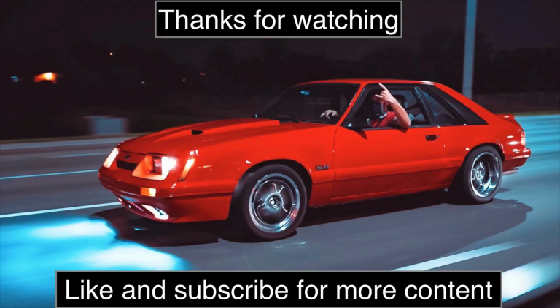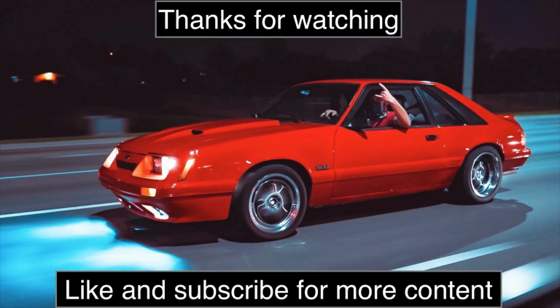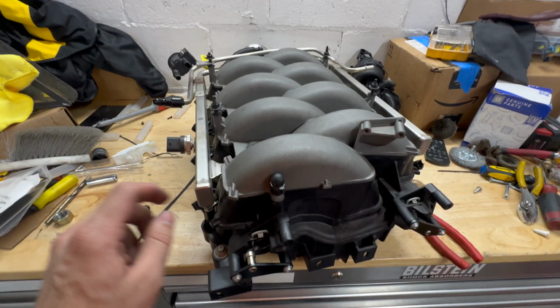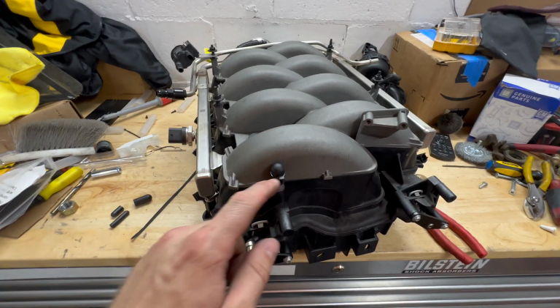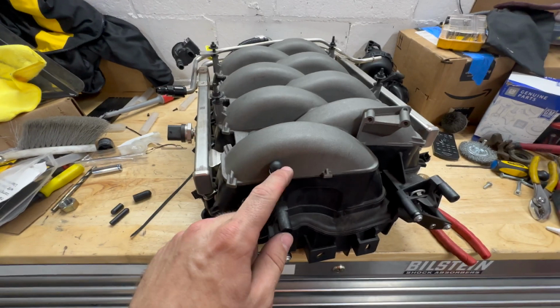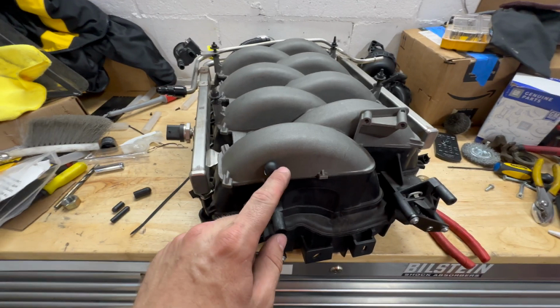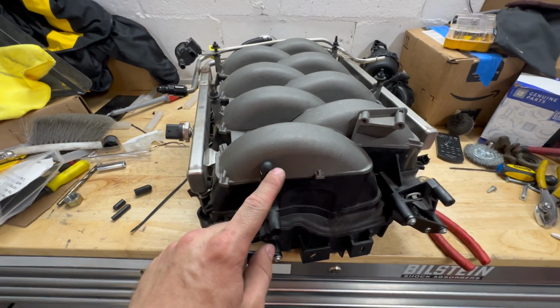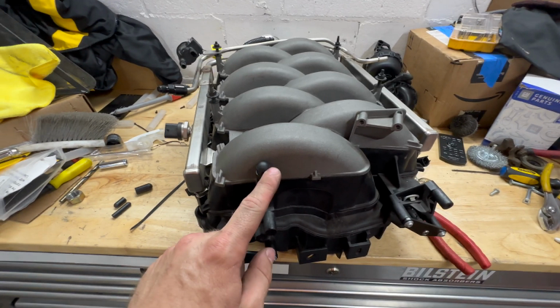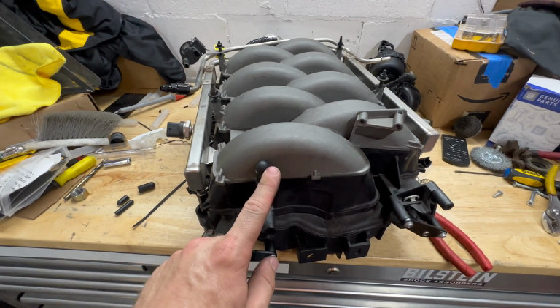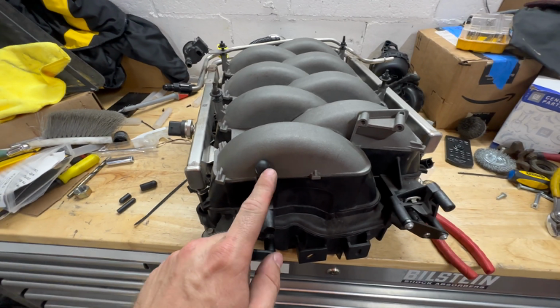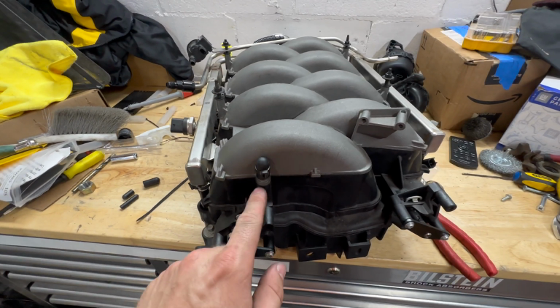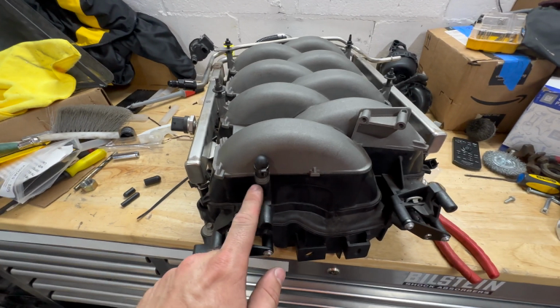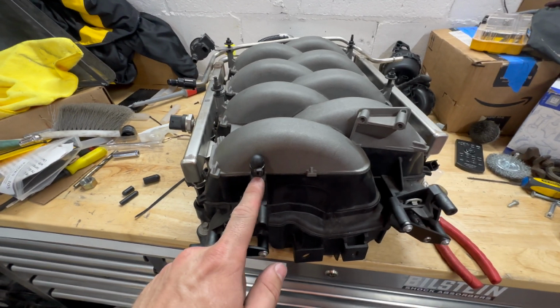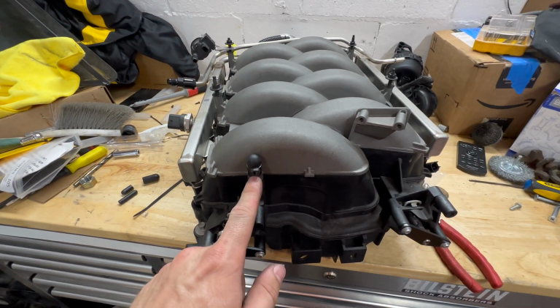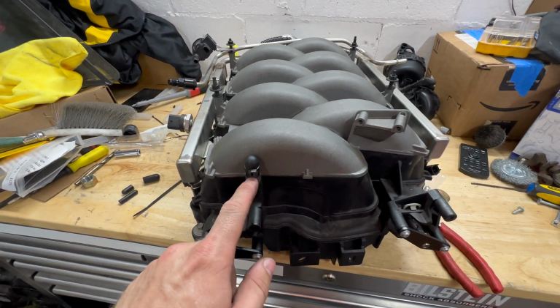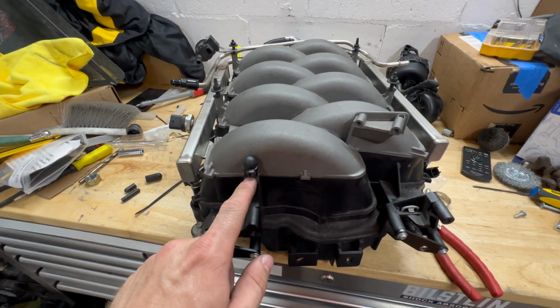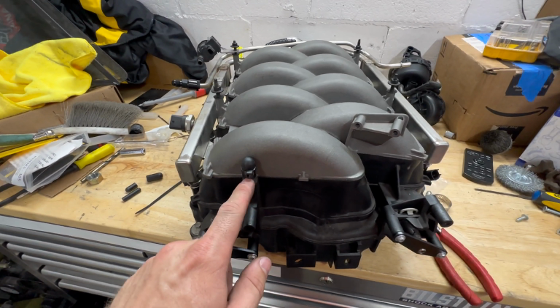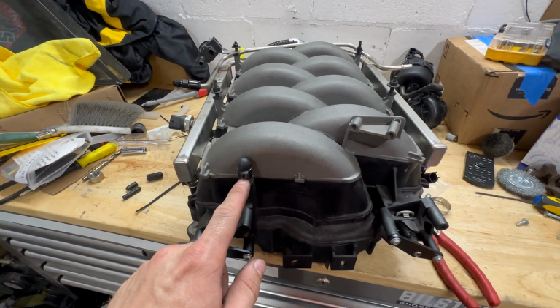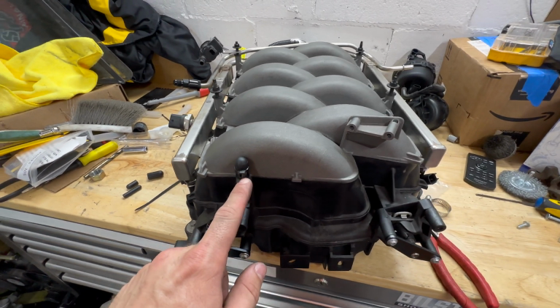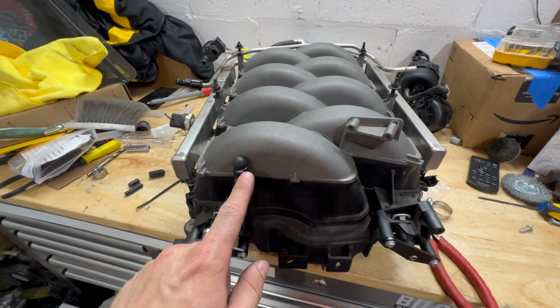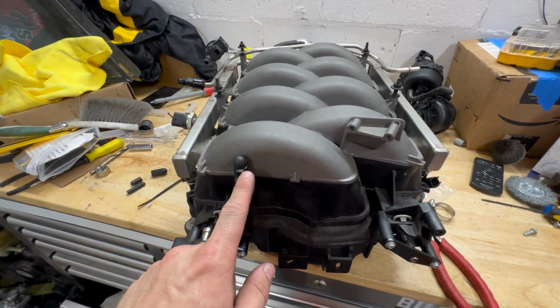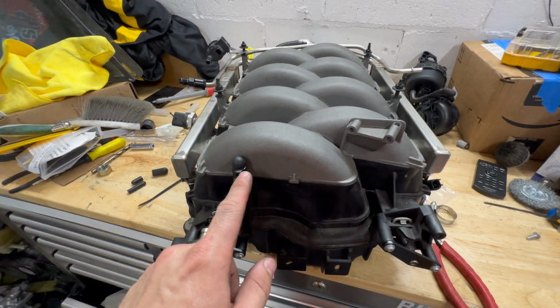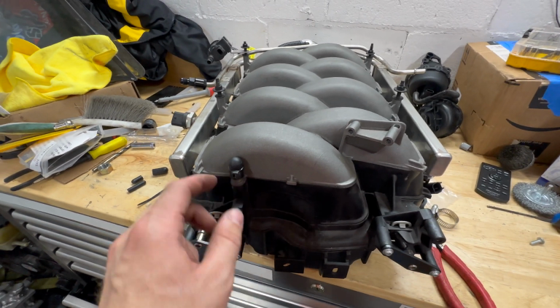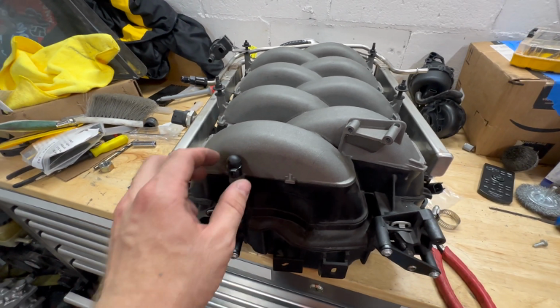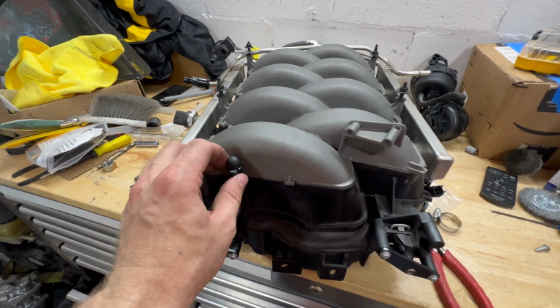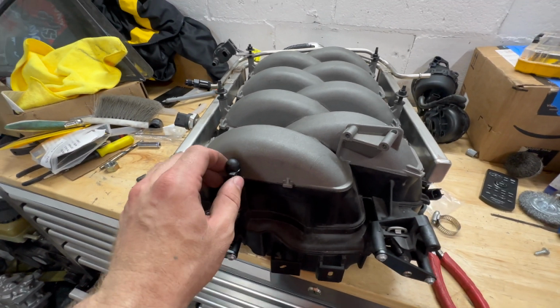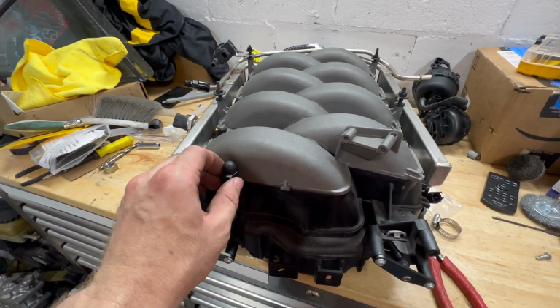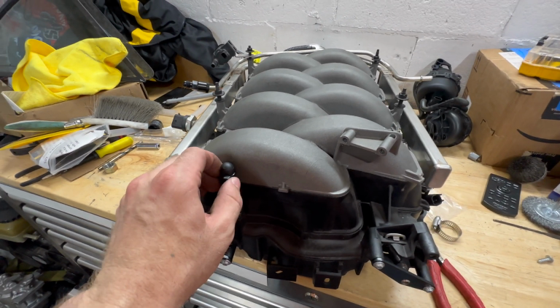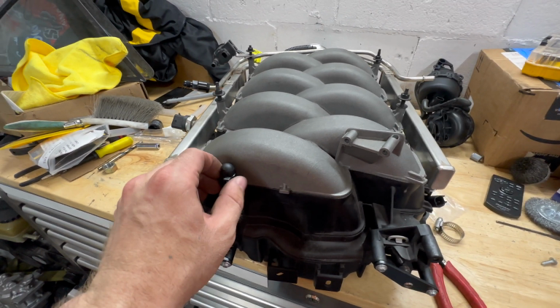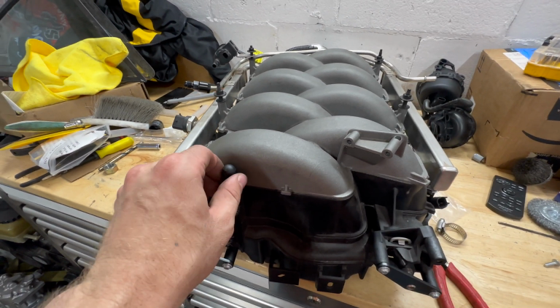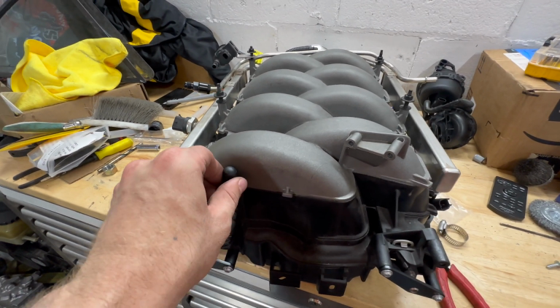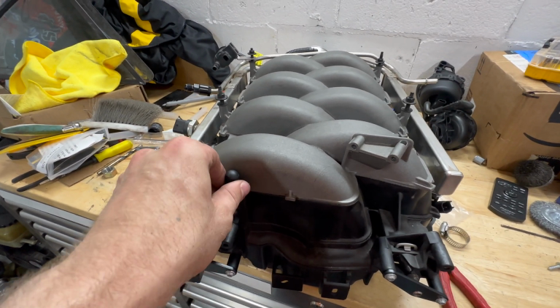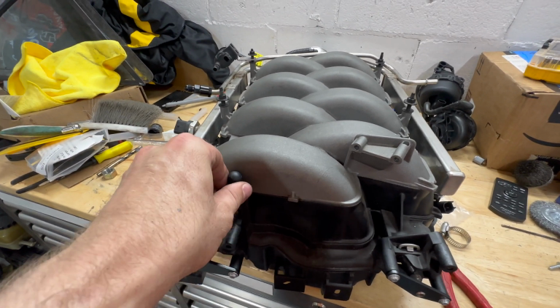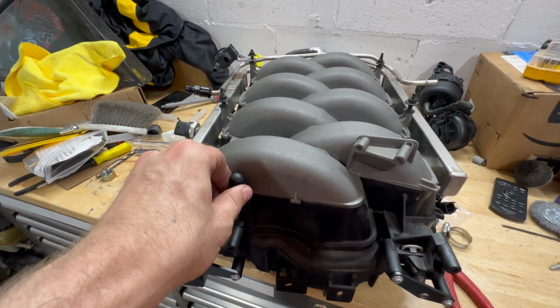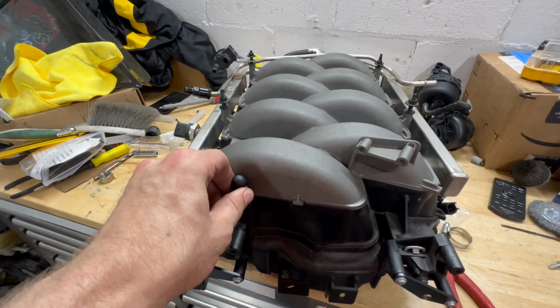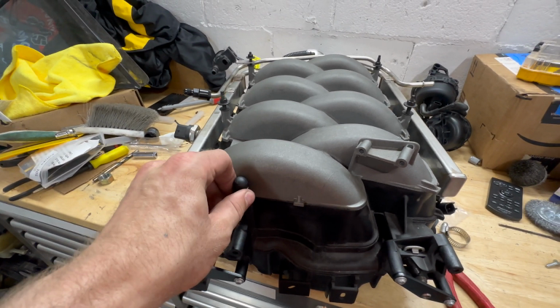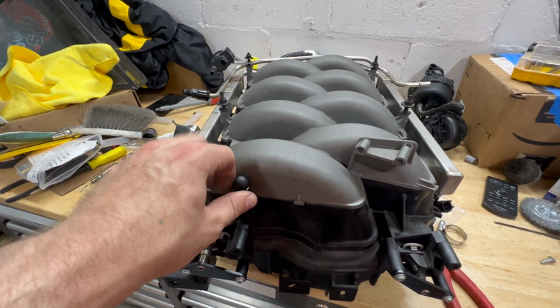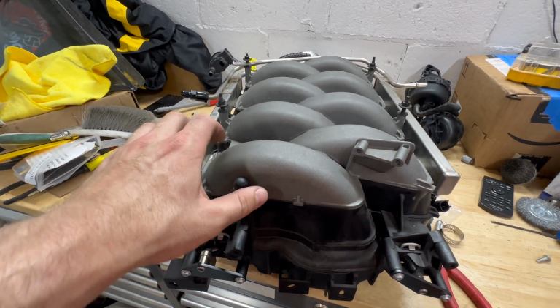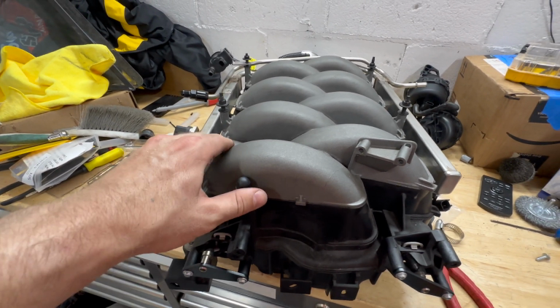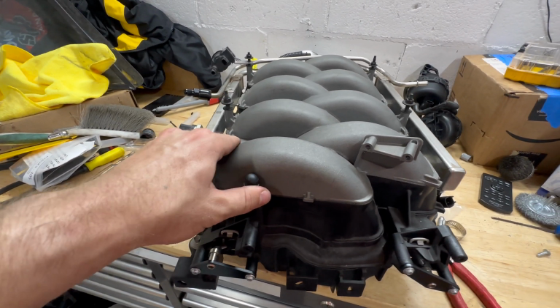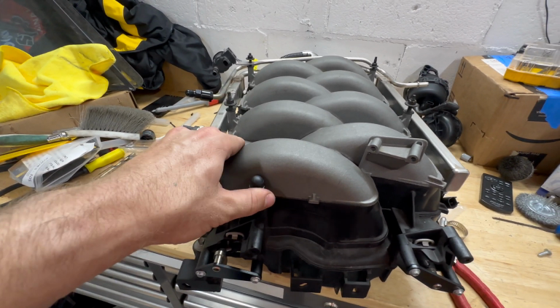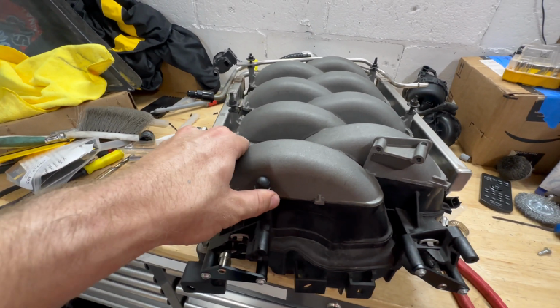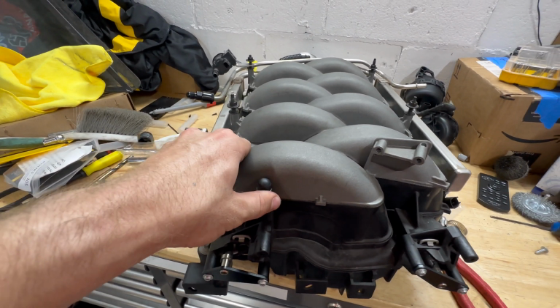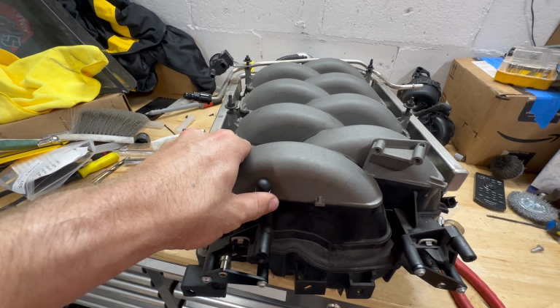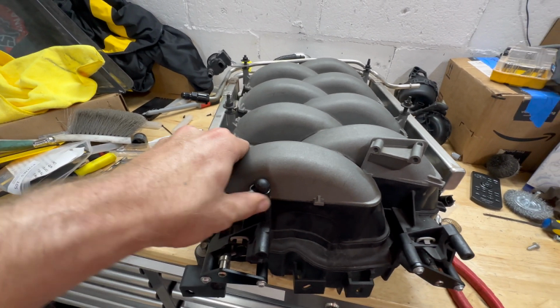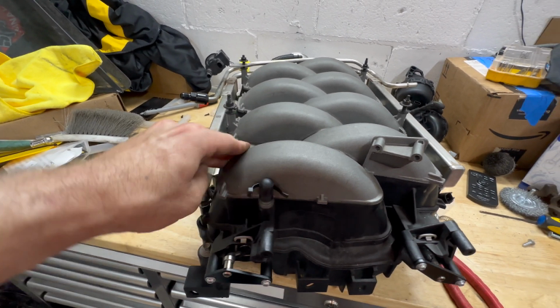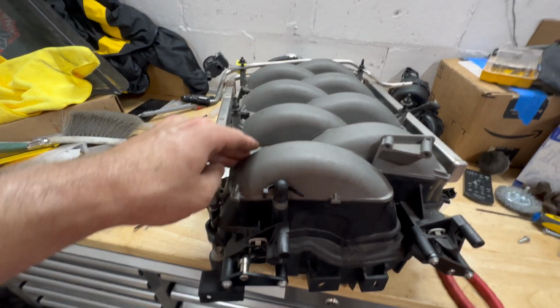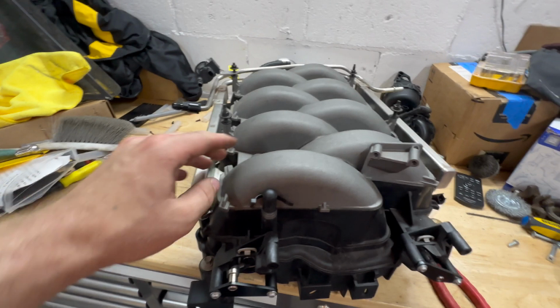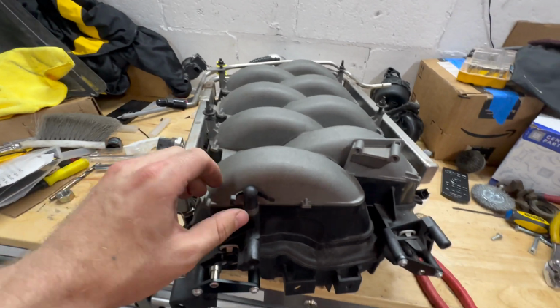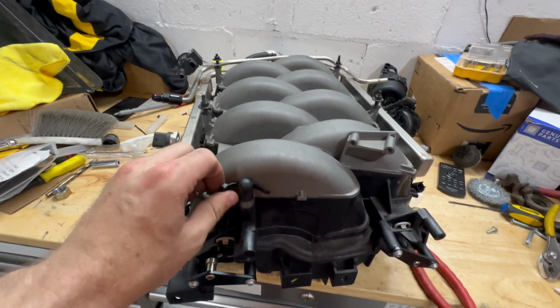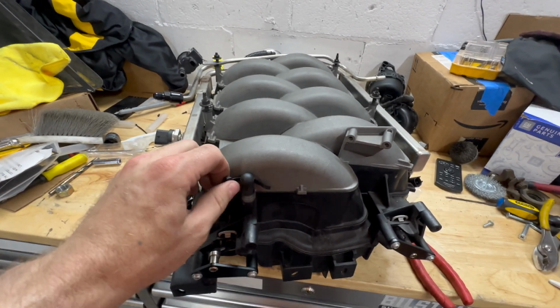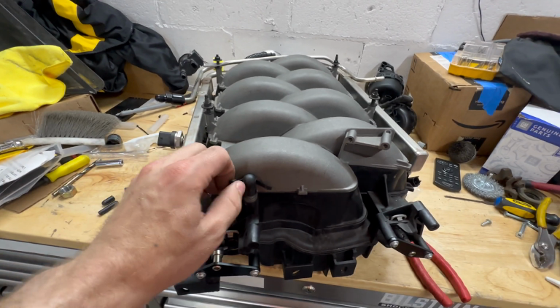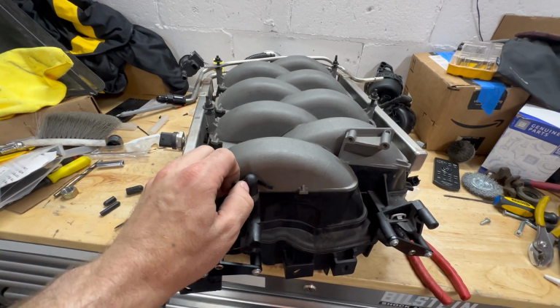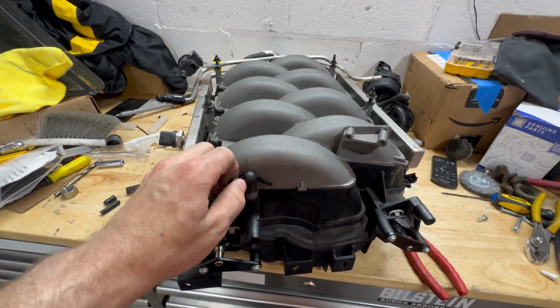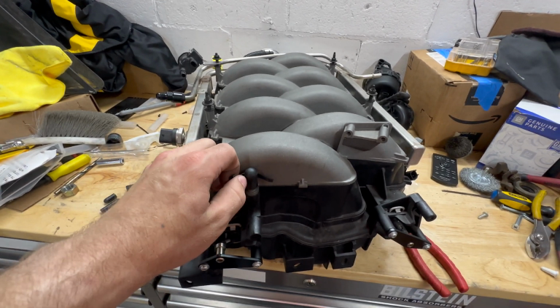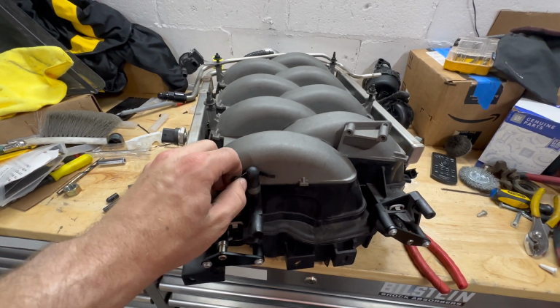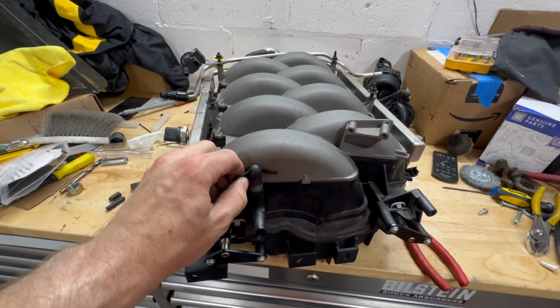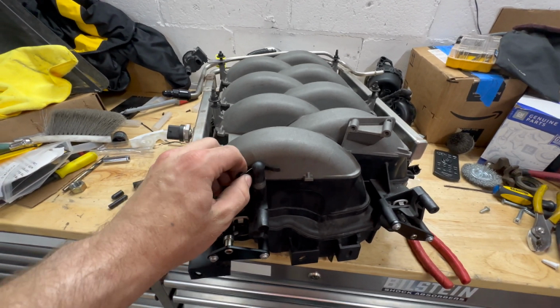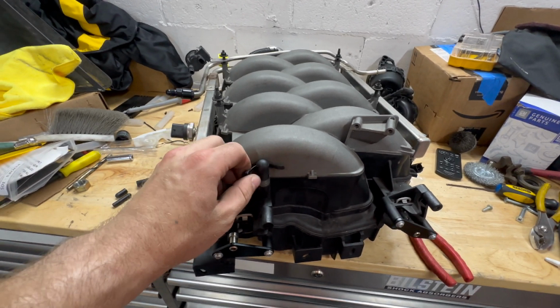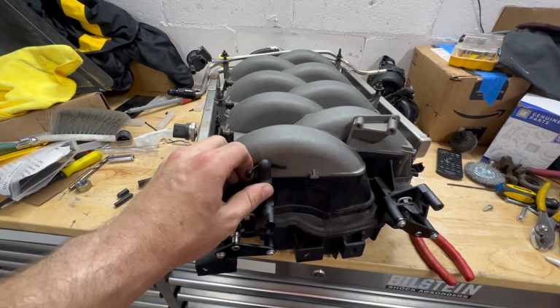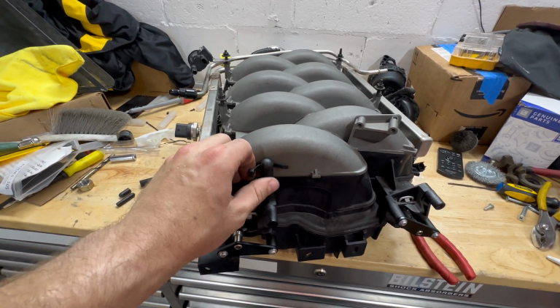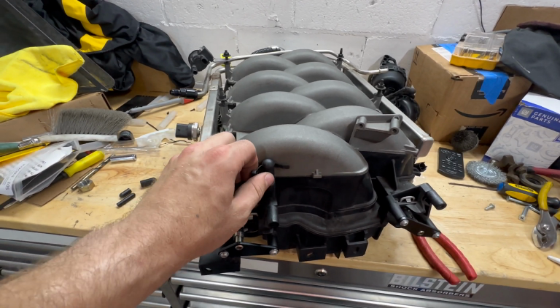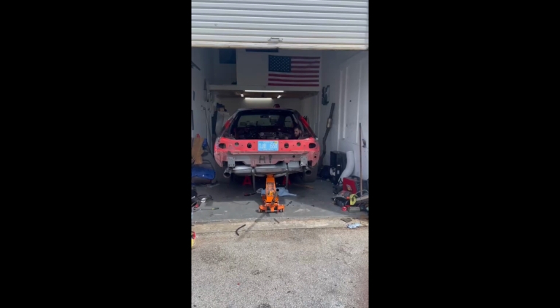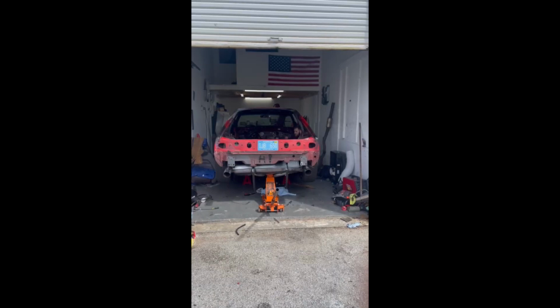Put one of those on and then a zip tie around it just to make sure it doesn't pop off. What the f***?